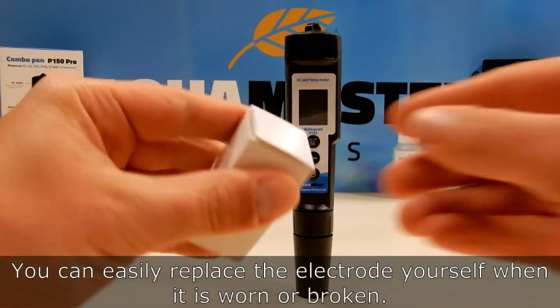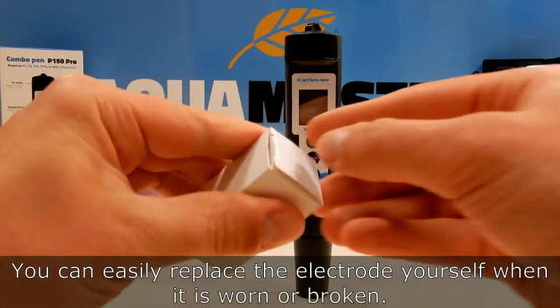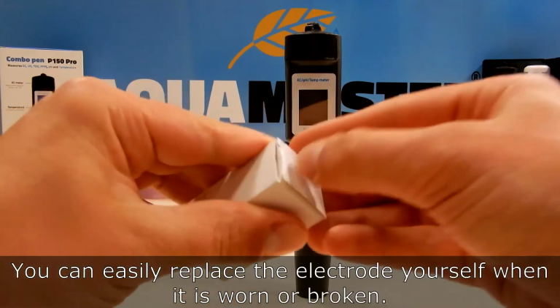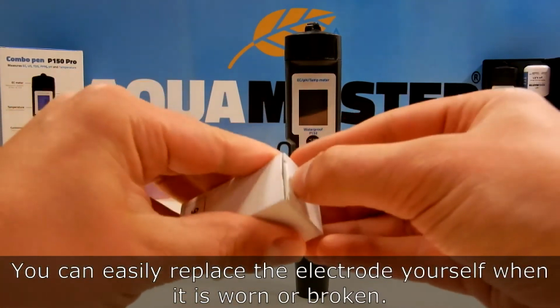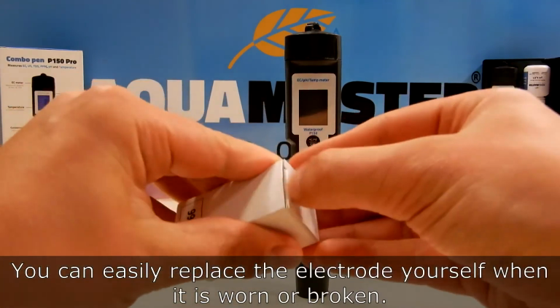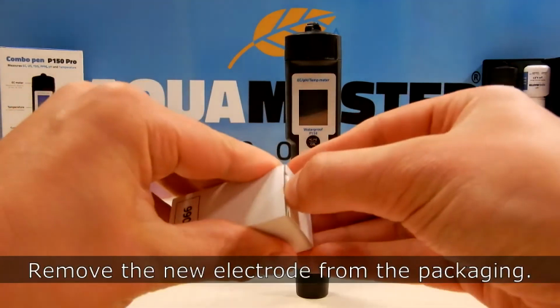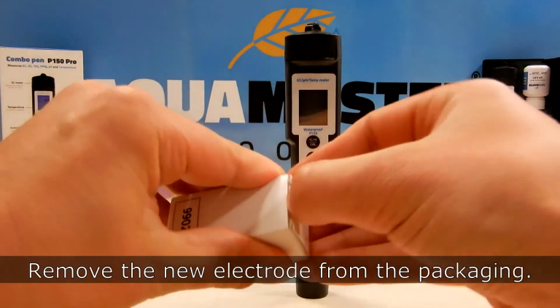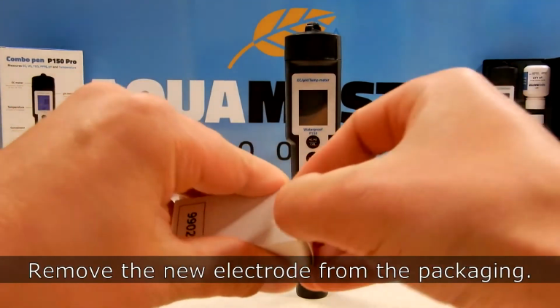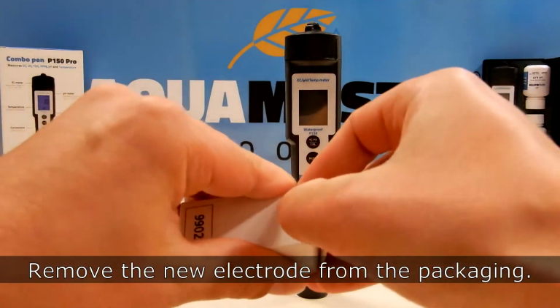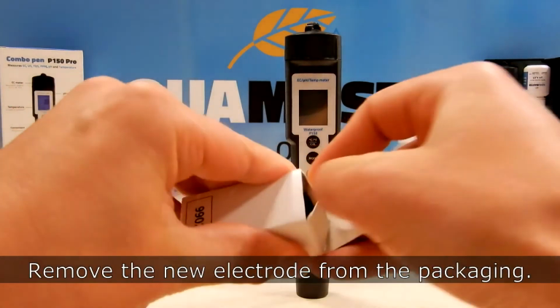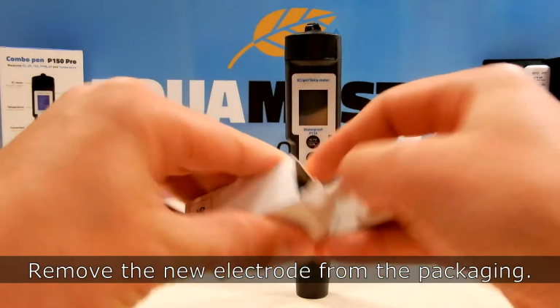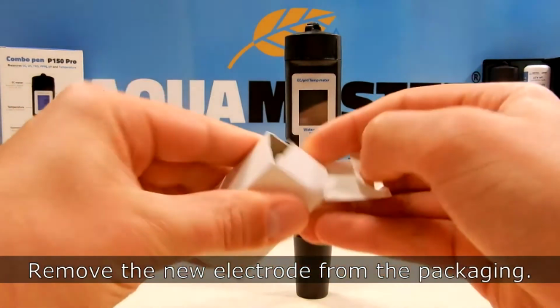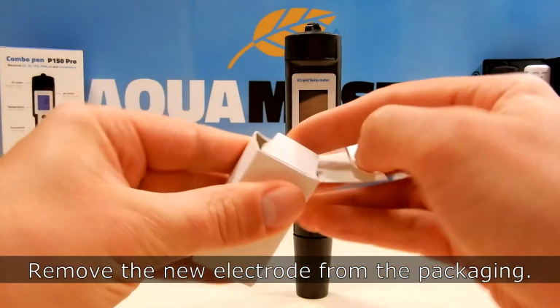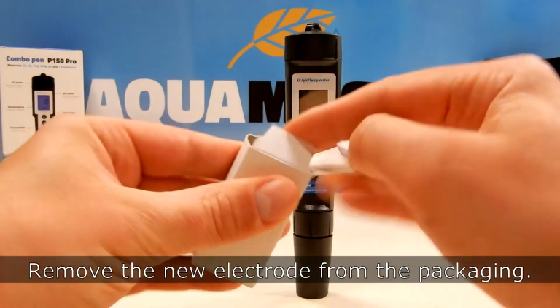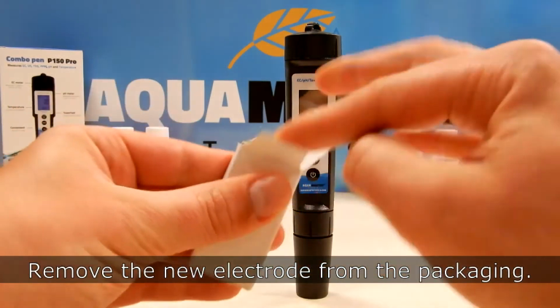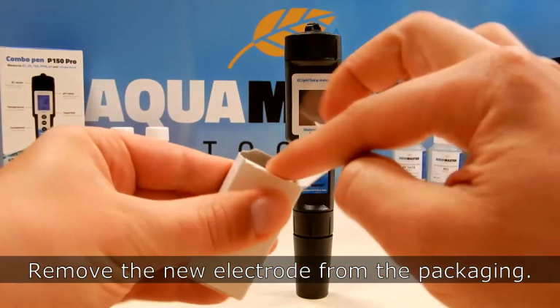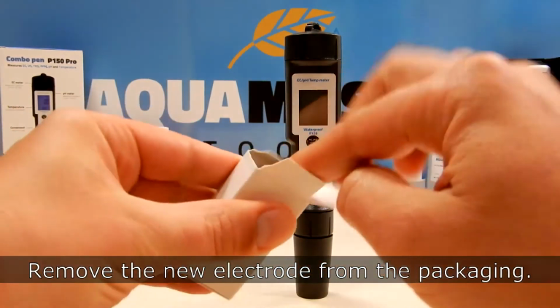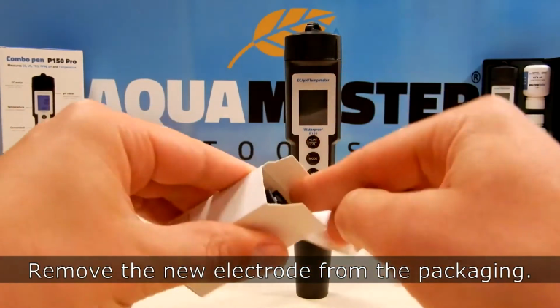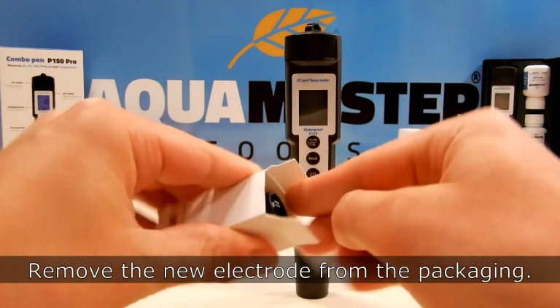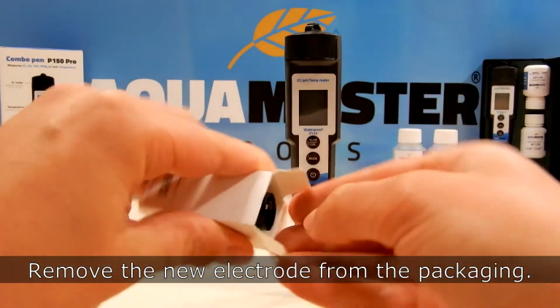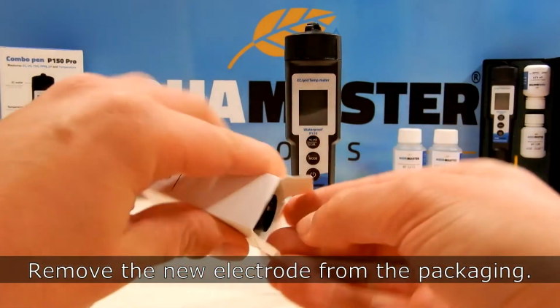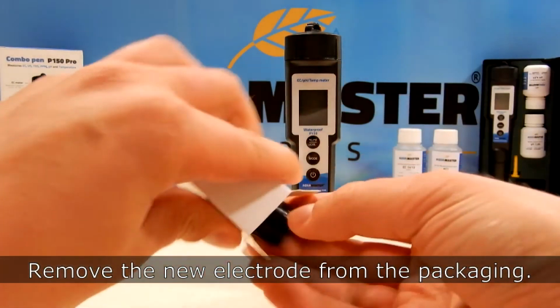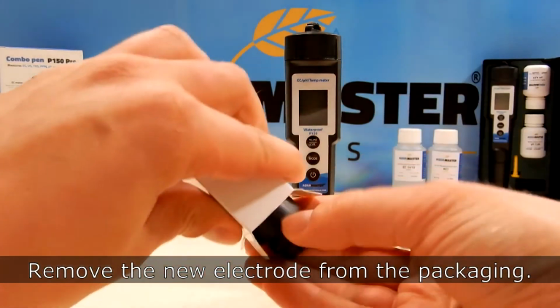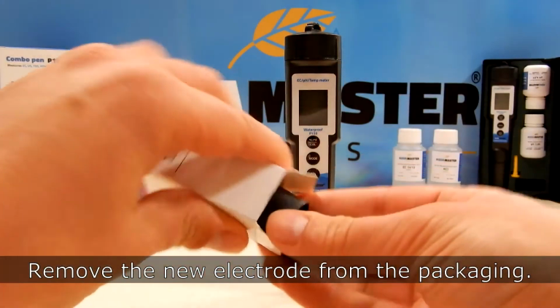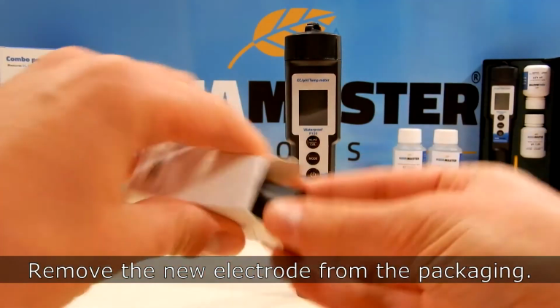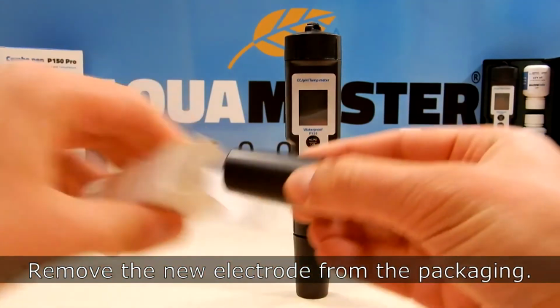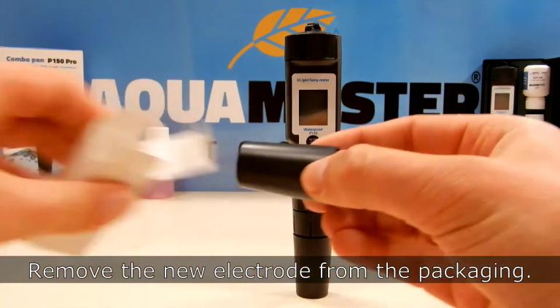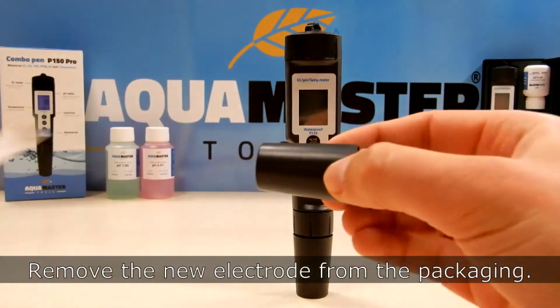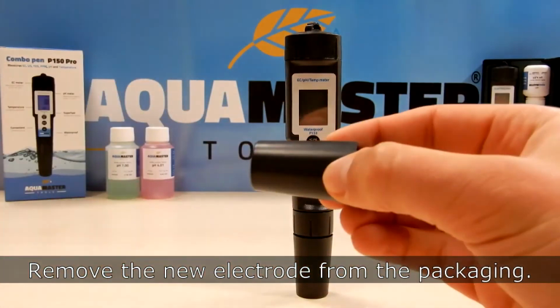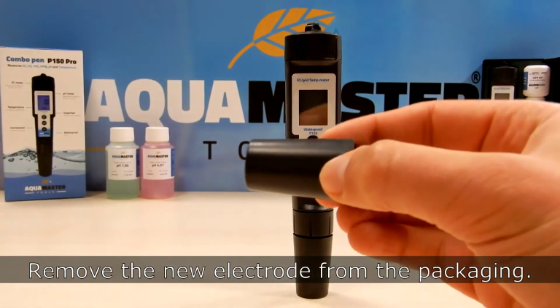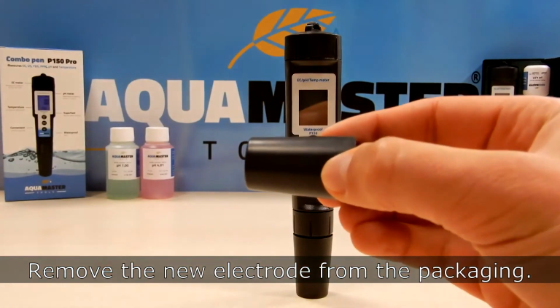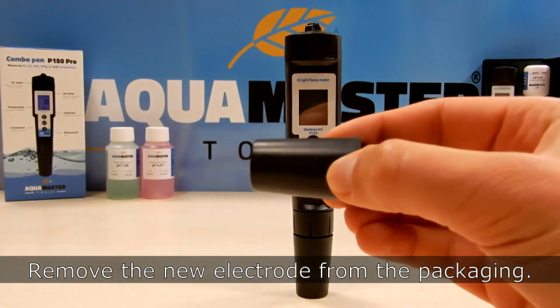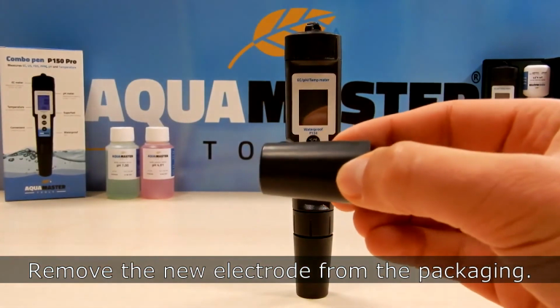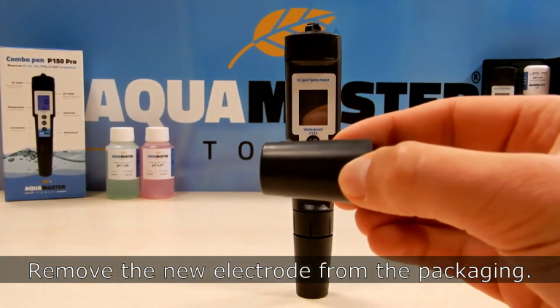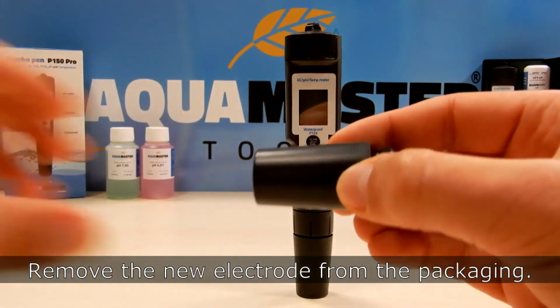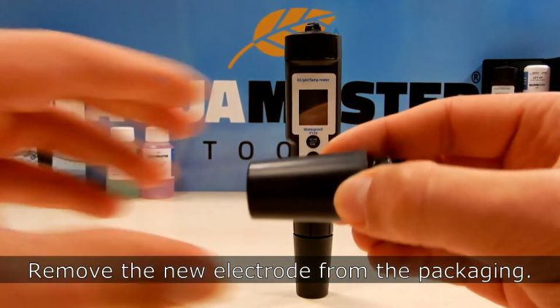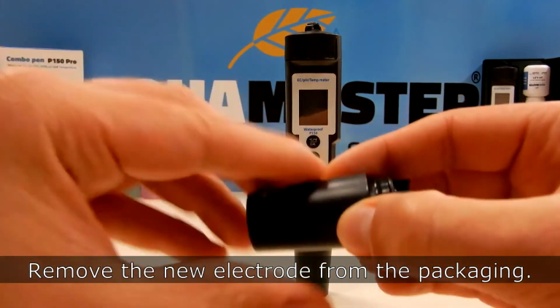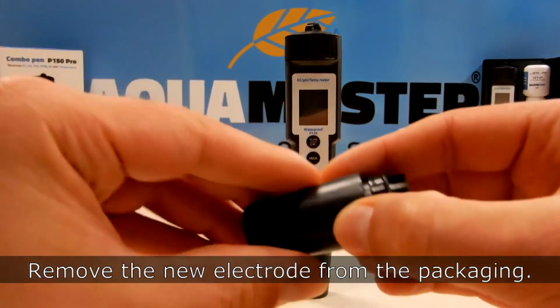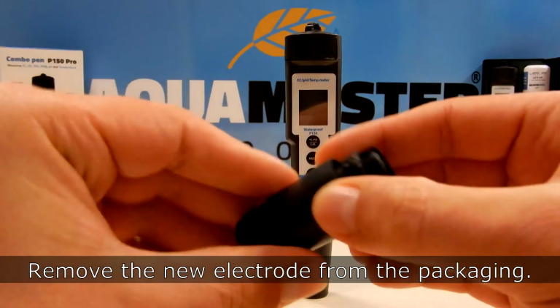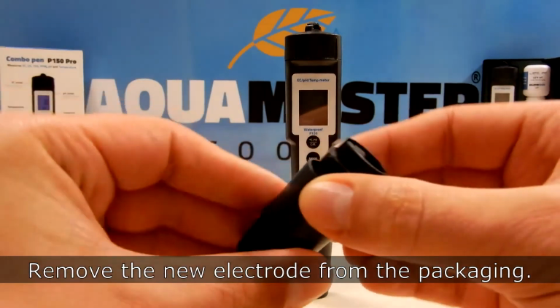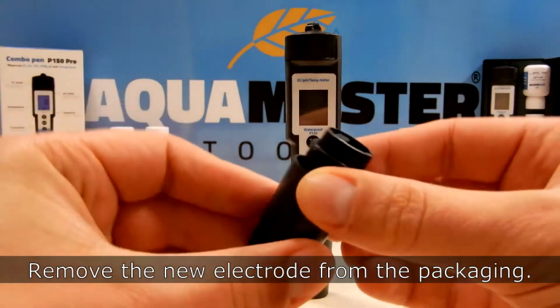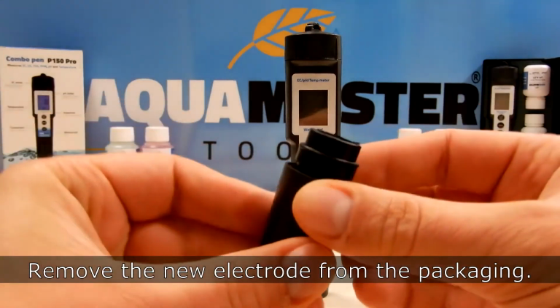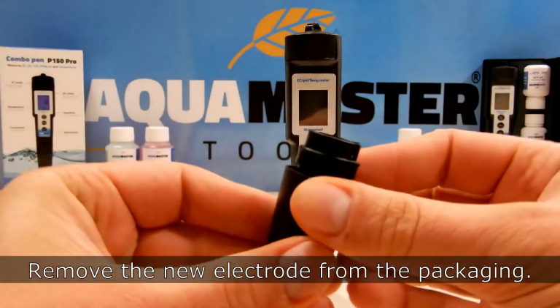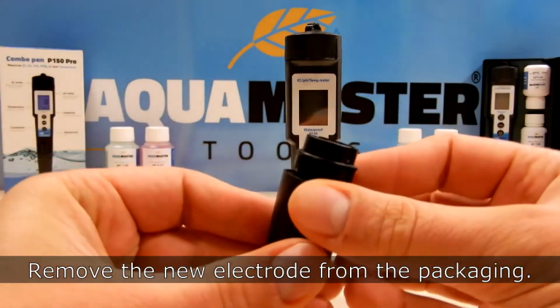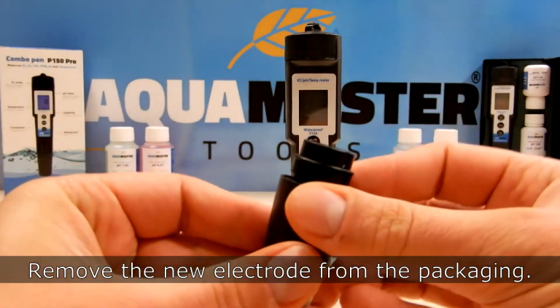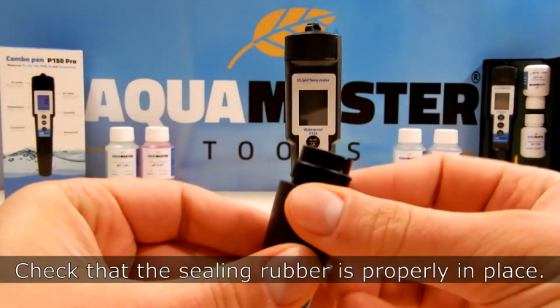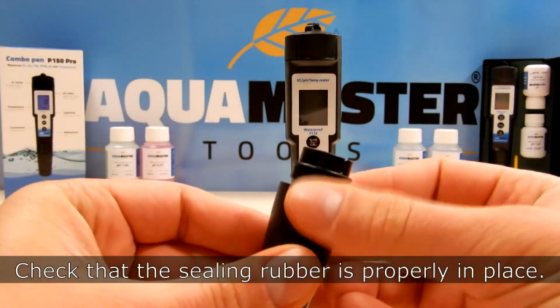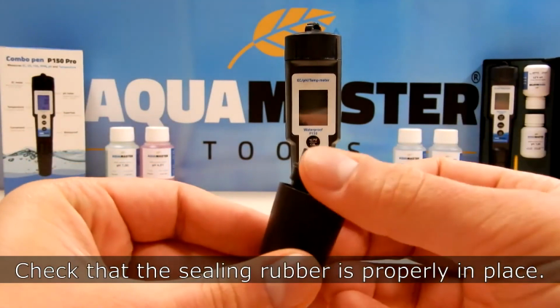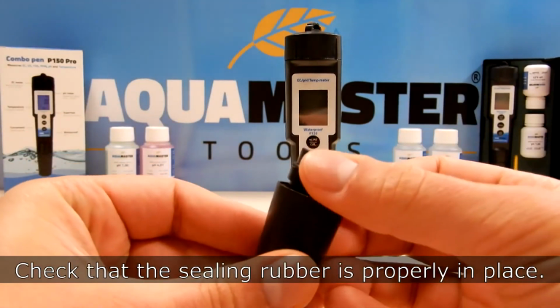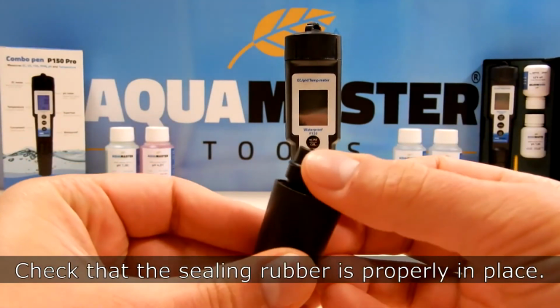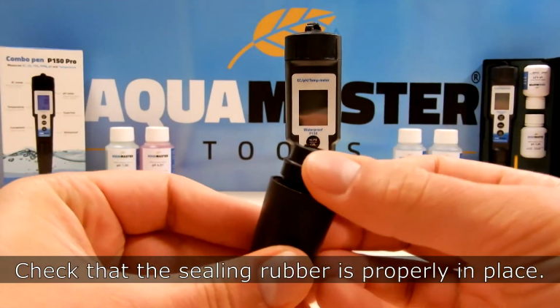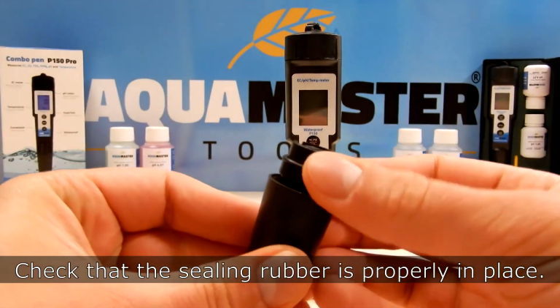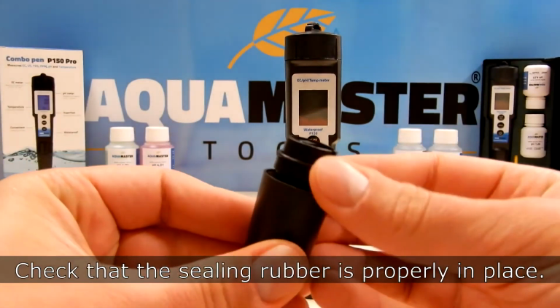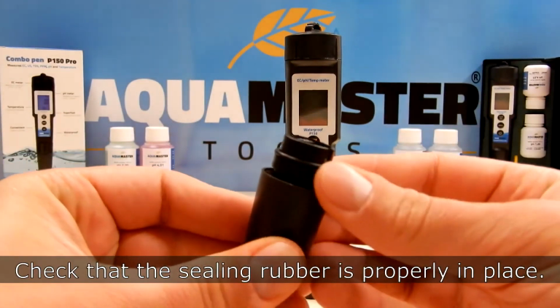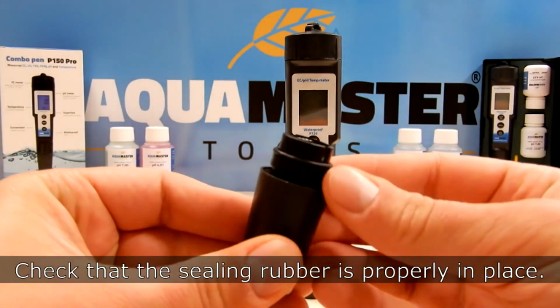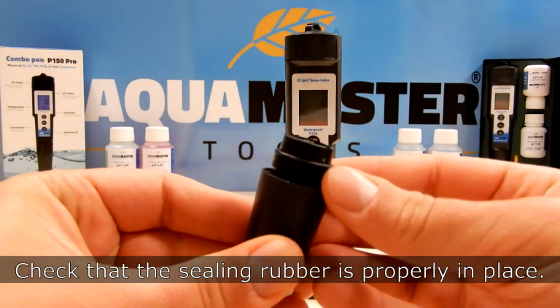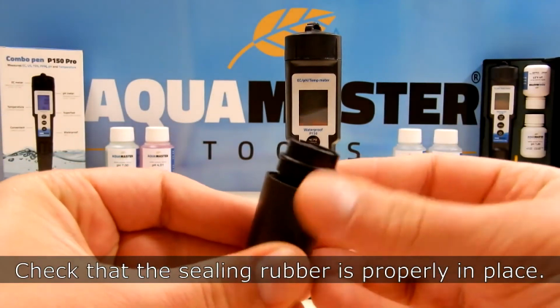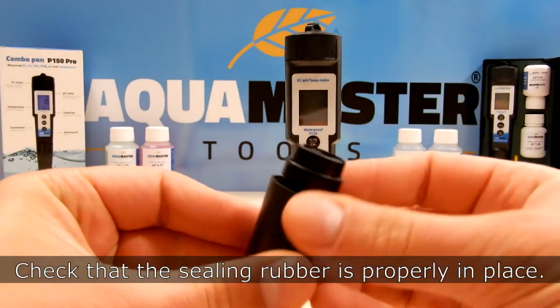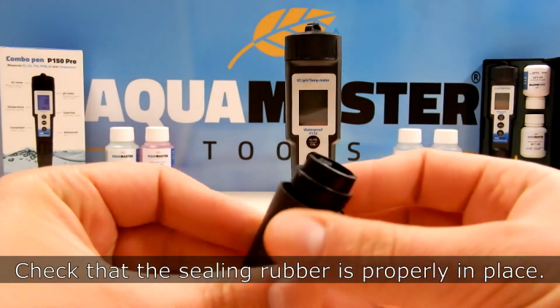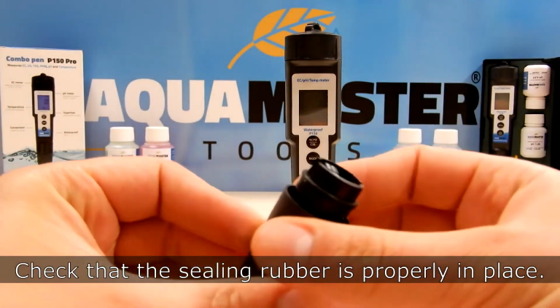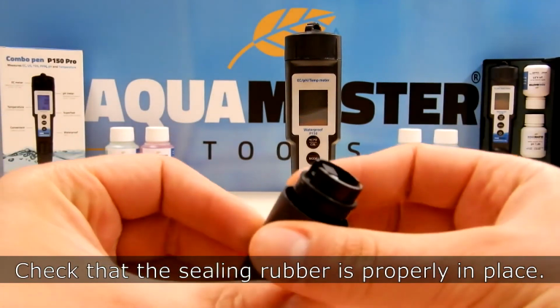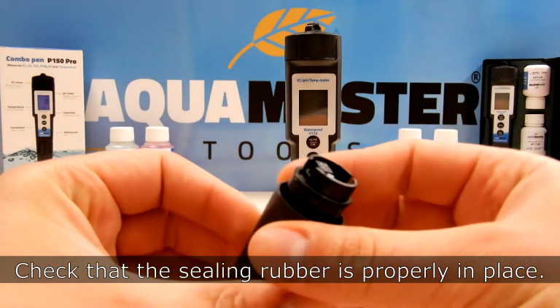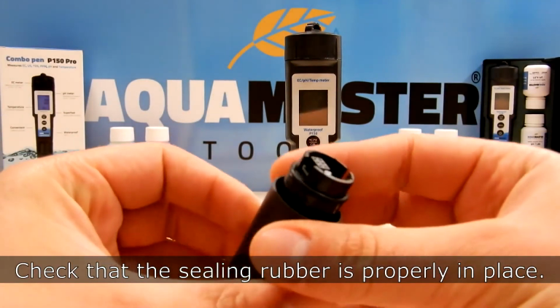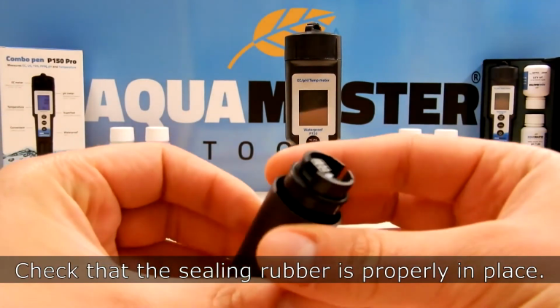Remove the new electrode from the packaging. Check that the sealing rubber is properly in place.